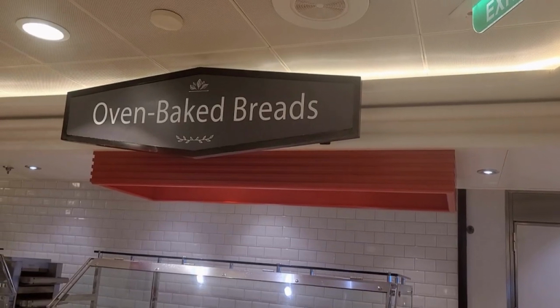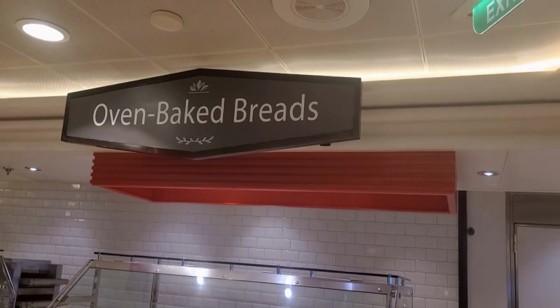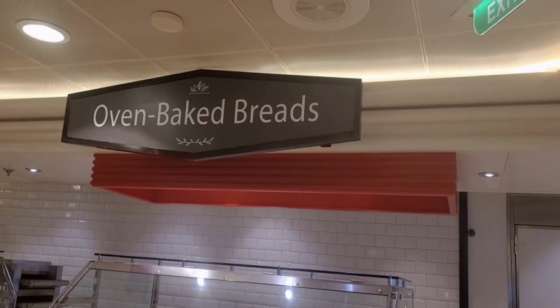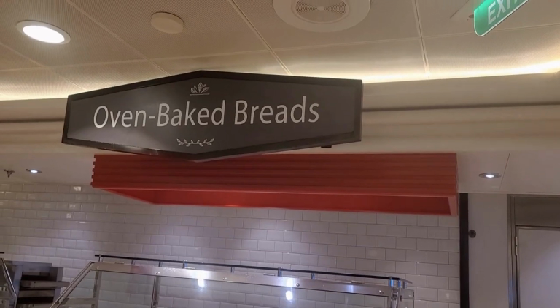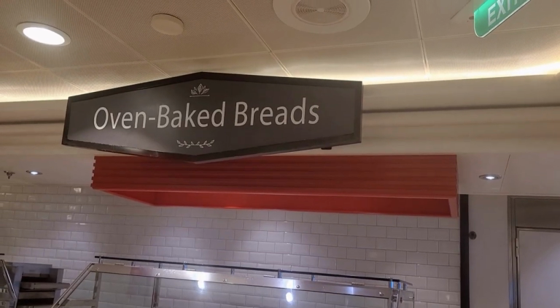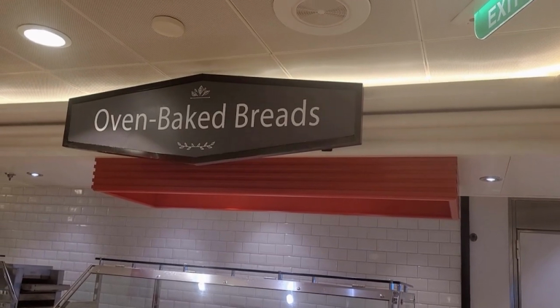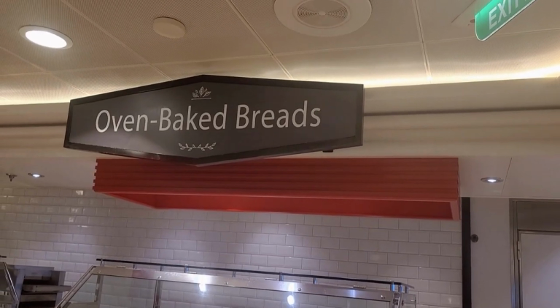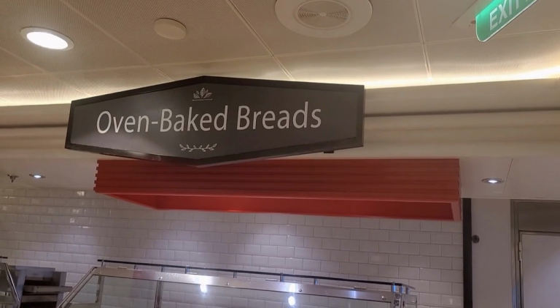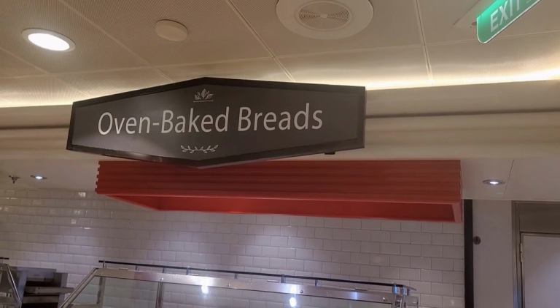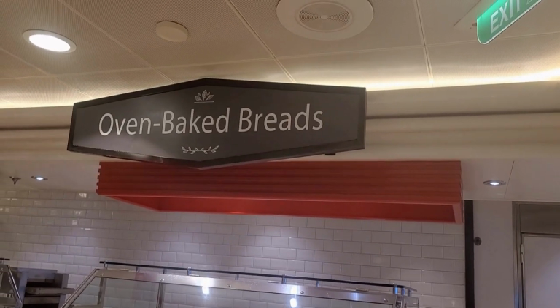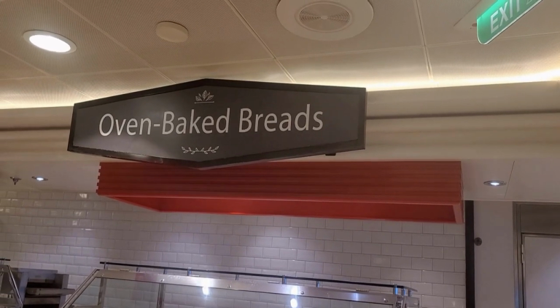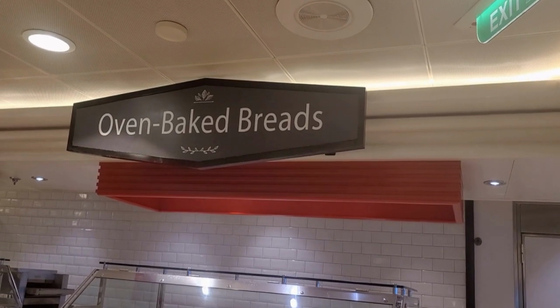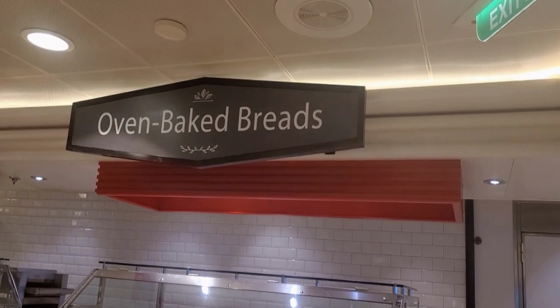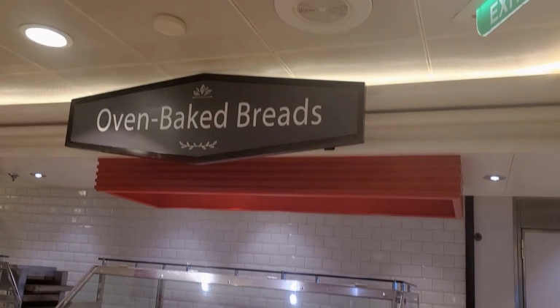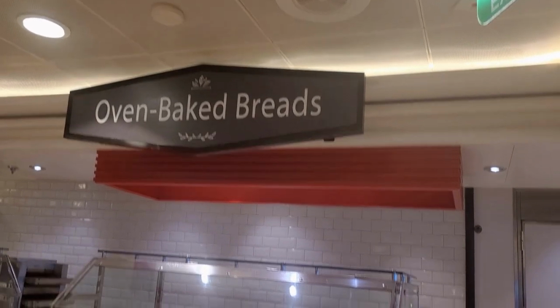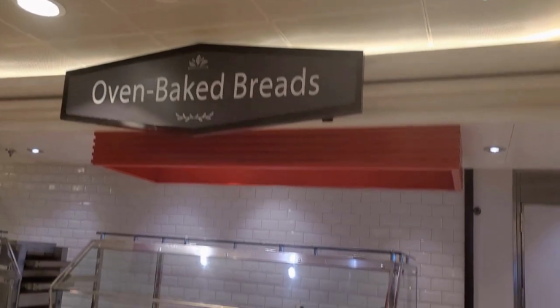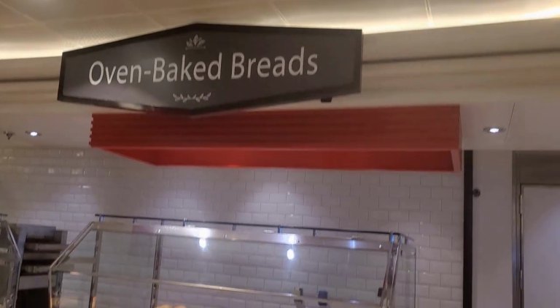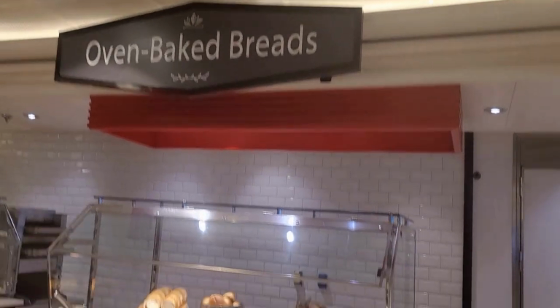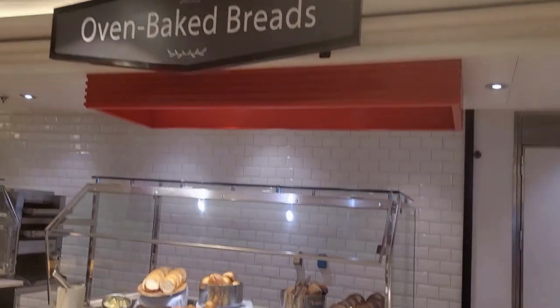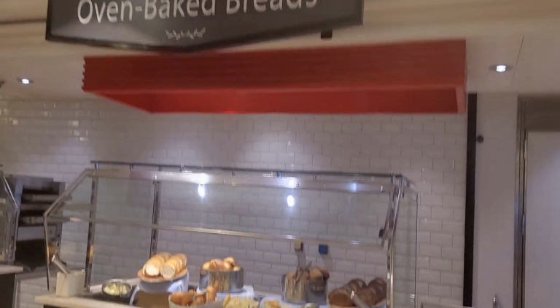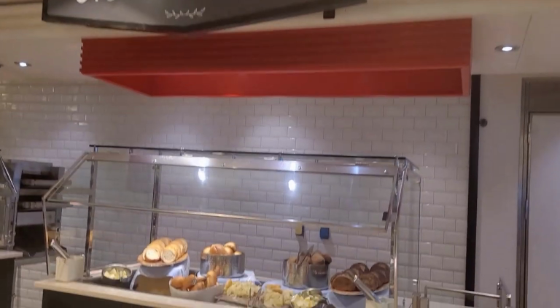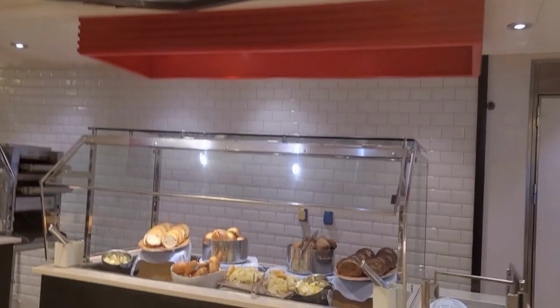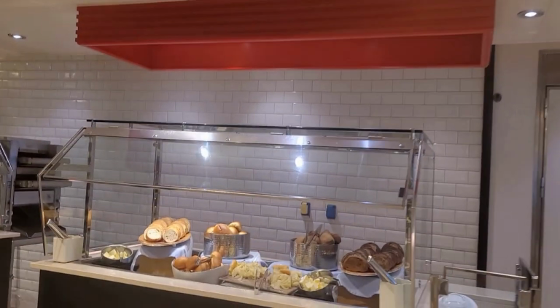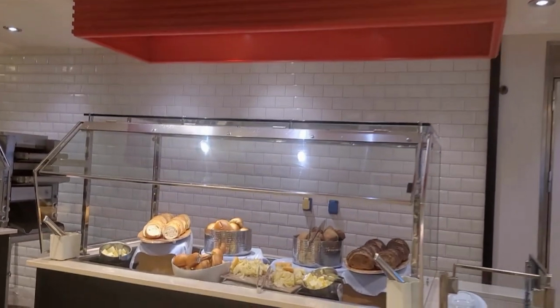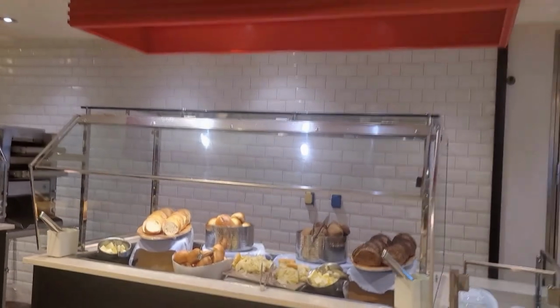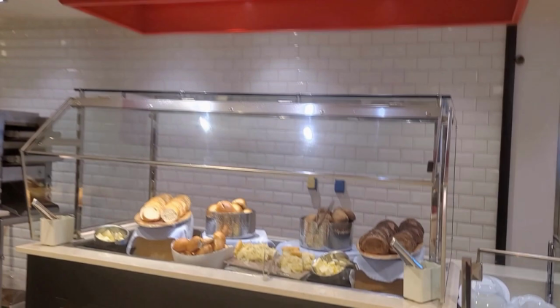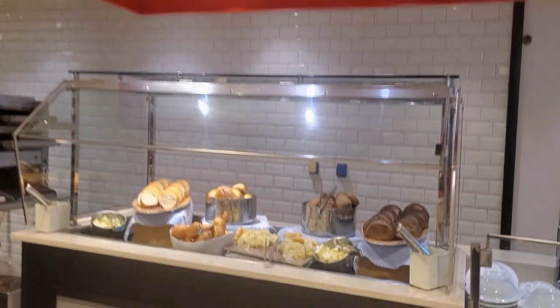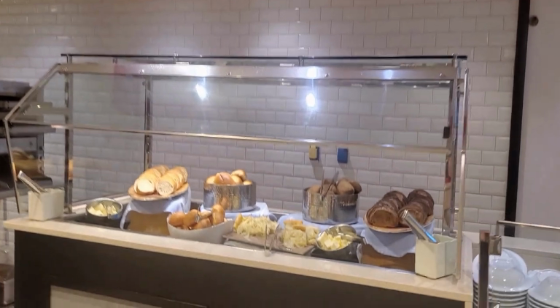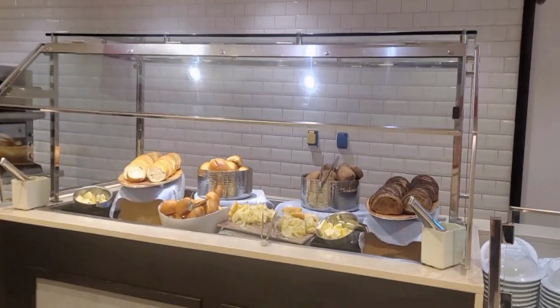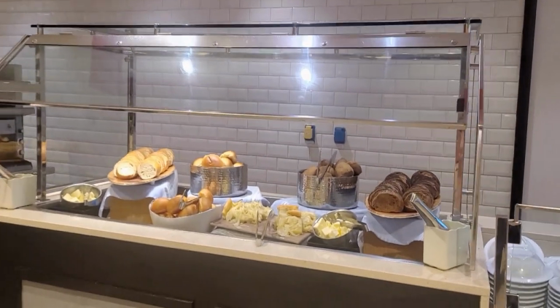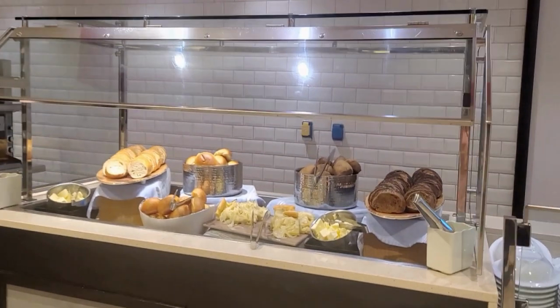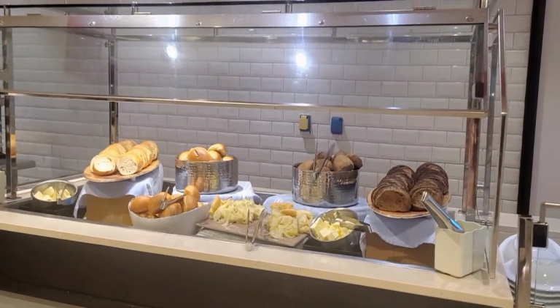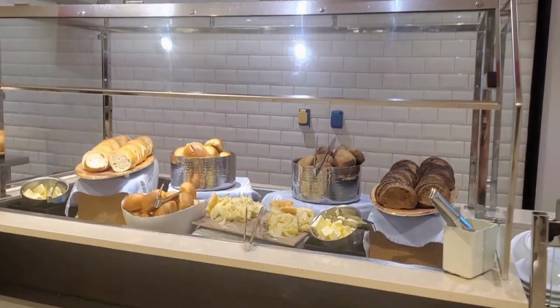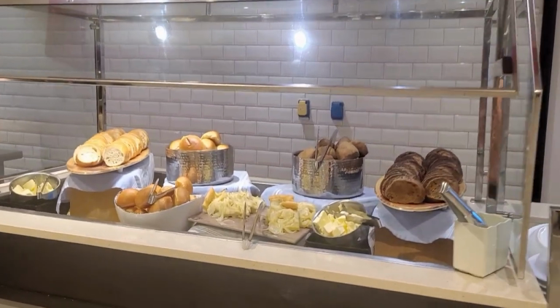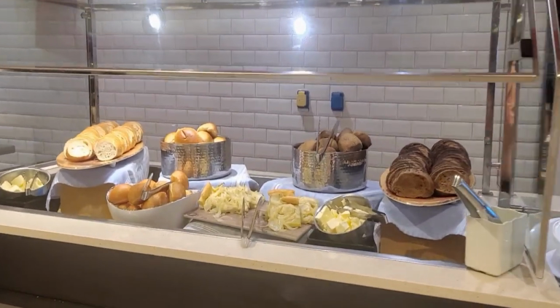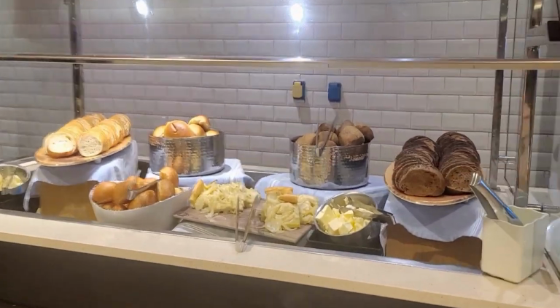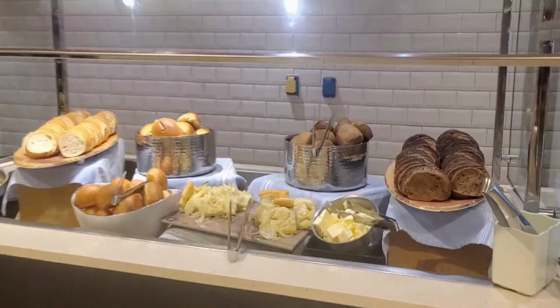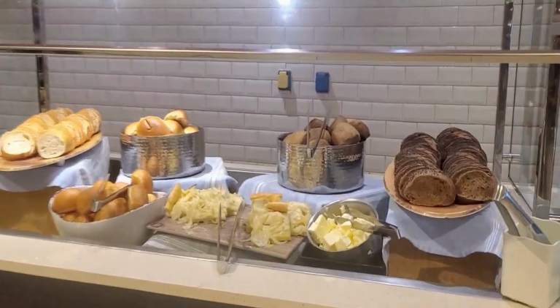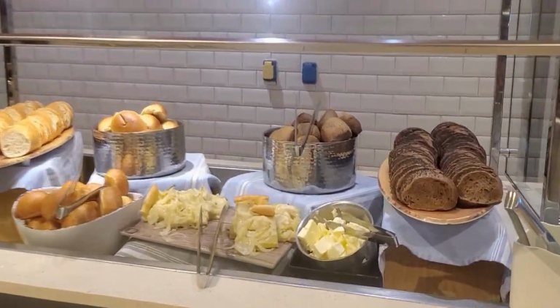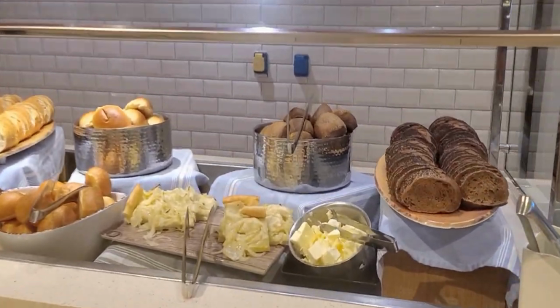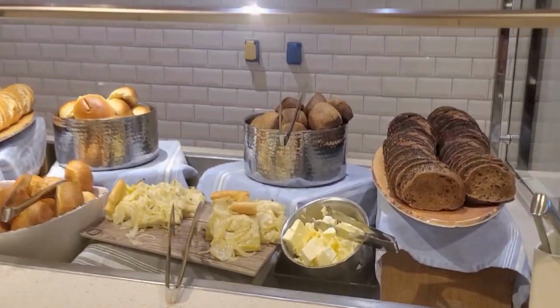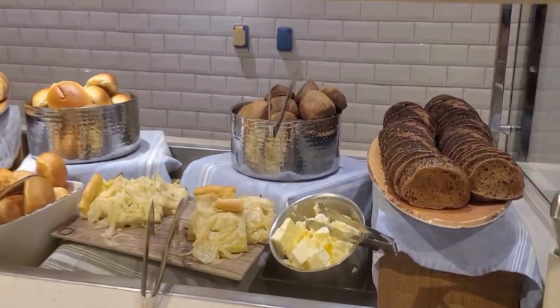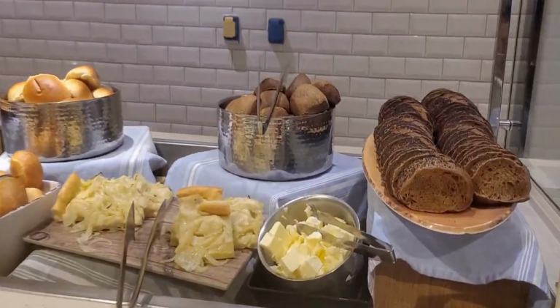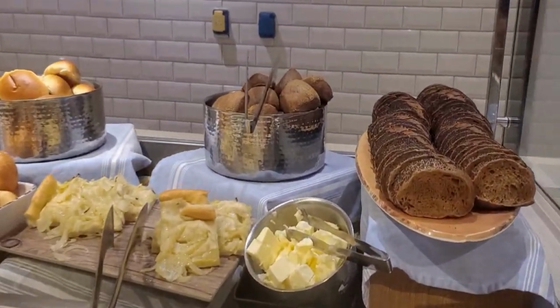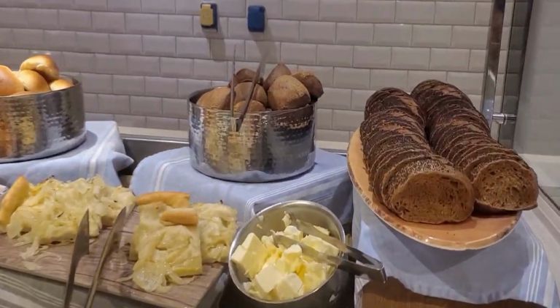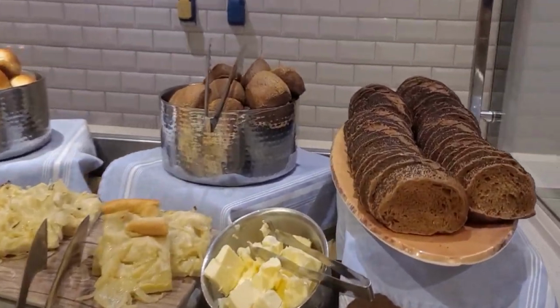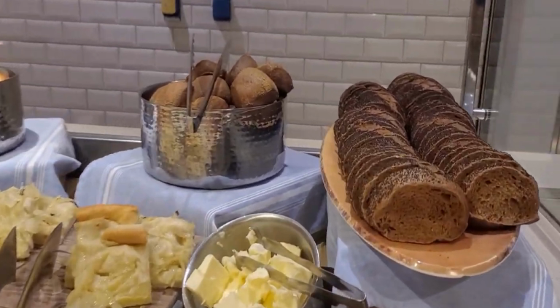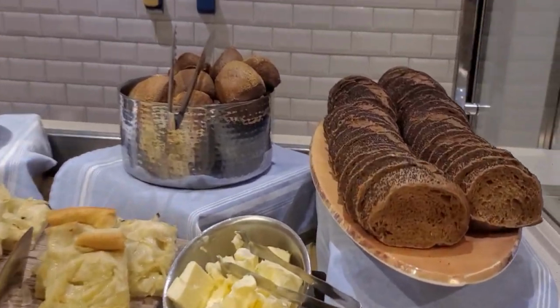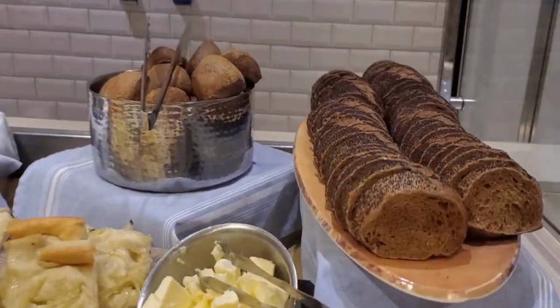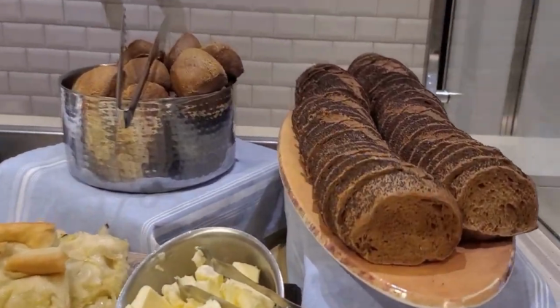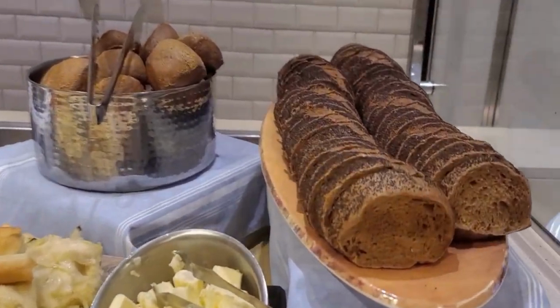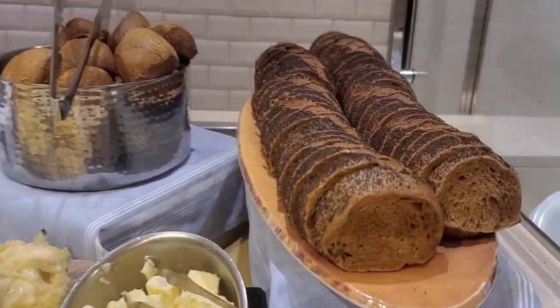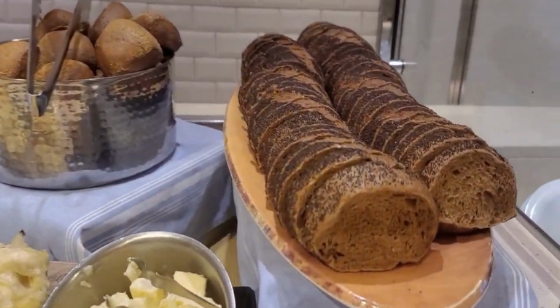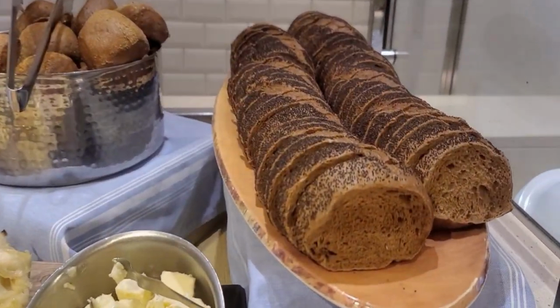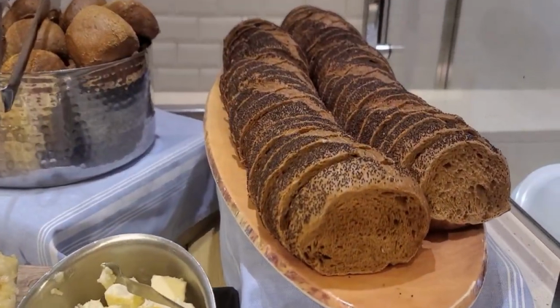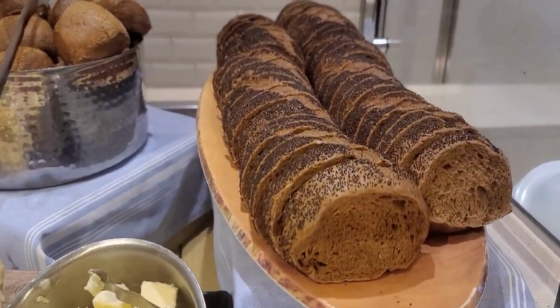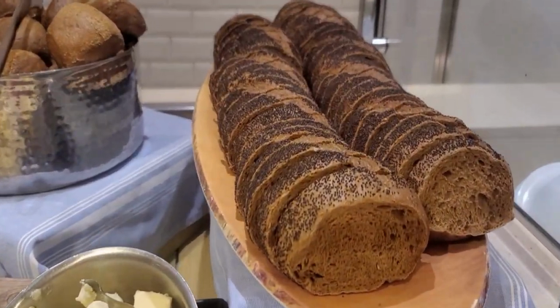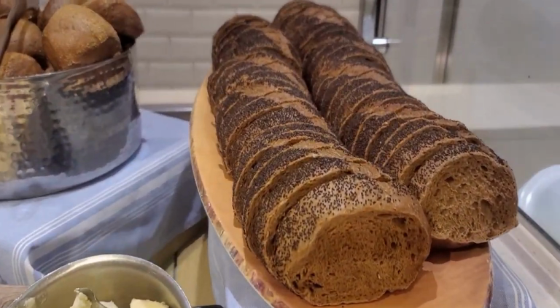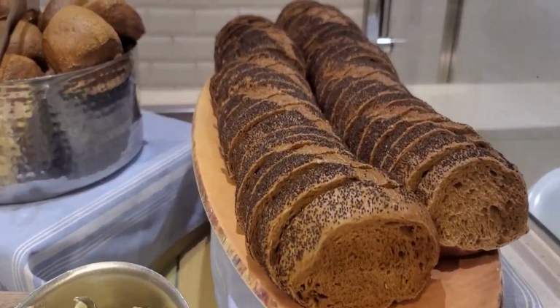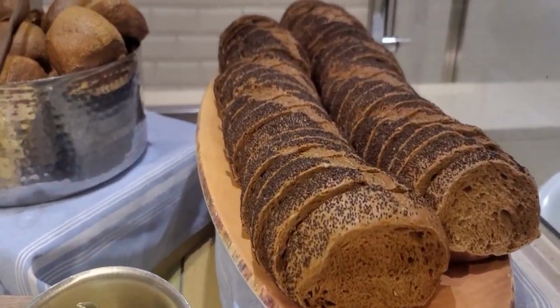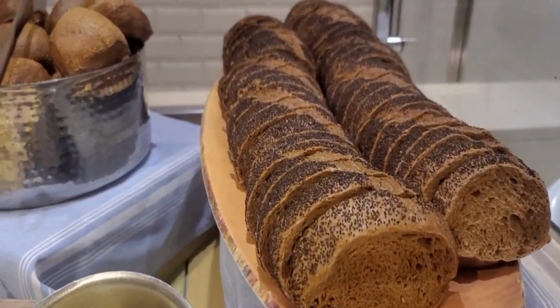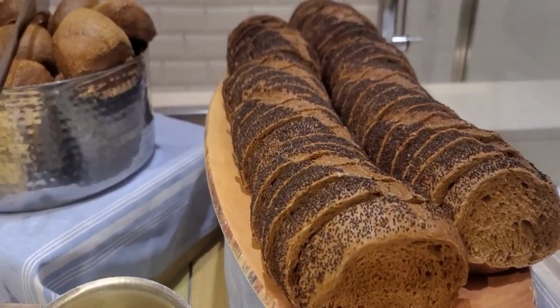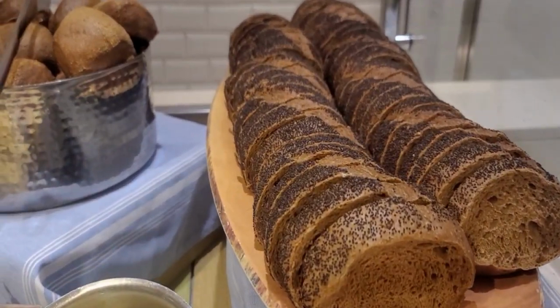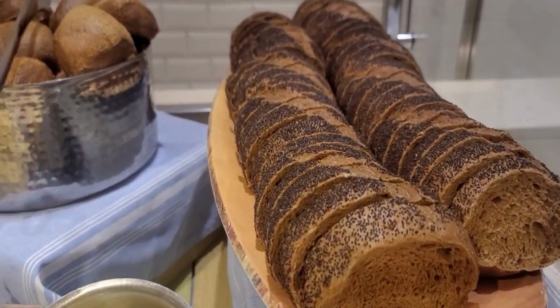I am now at the oven-baked bread station. There is a good selection of freshly baked bread with butter and other toppings.